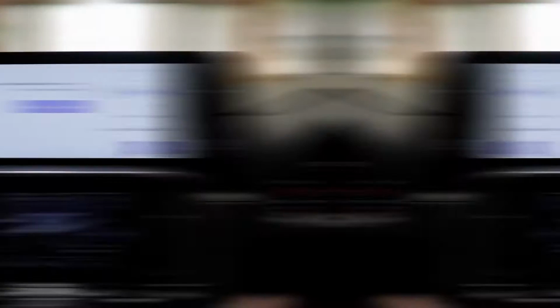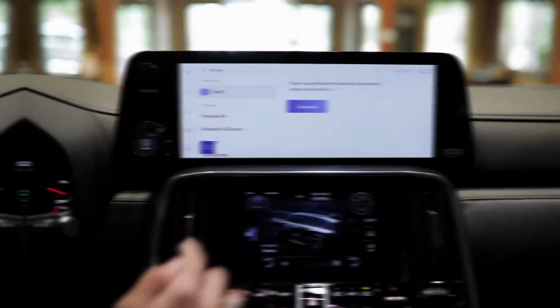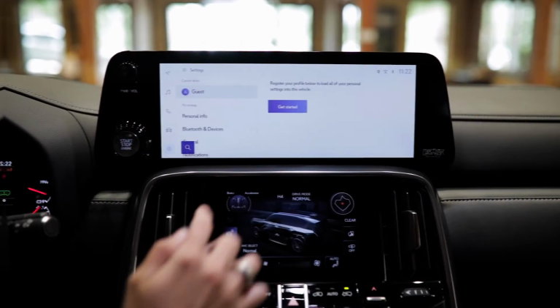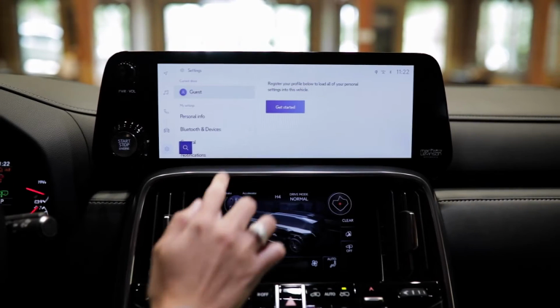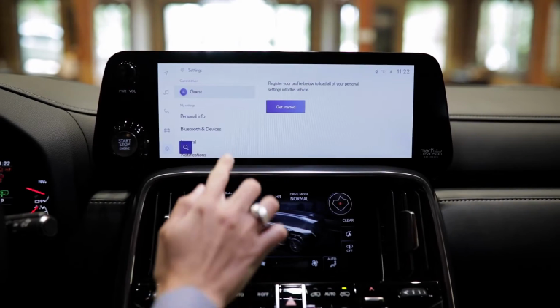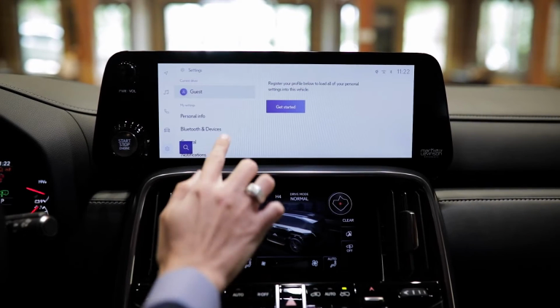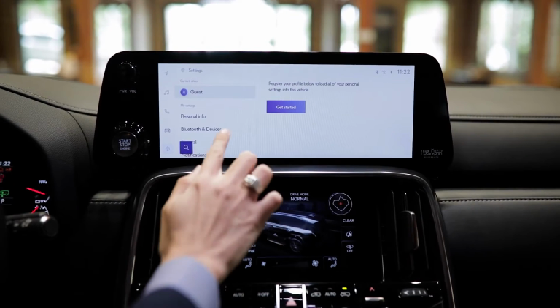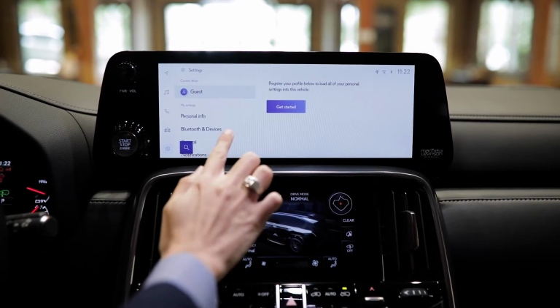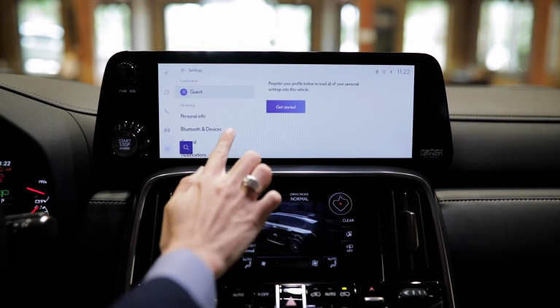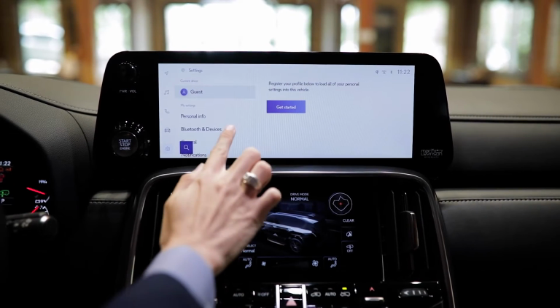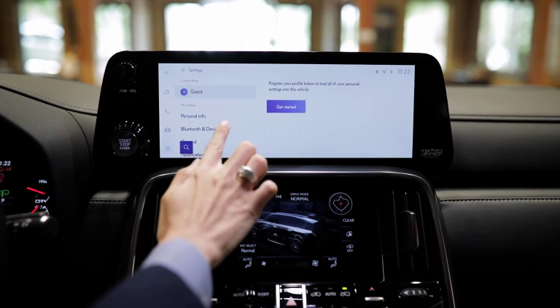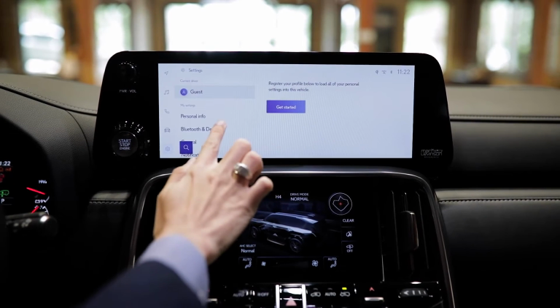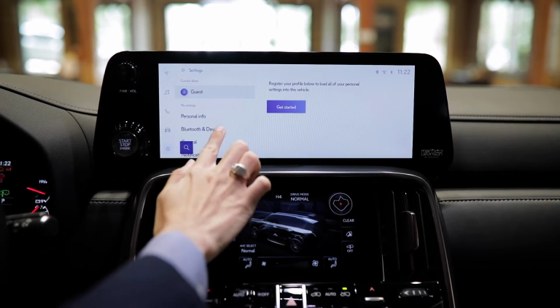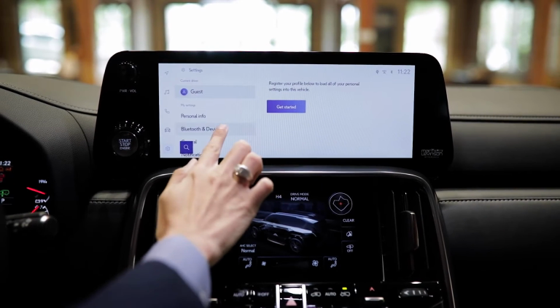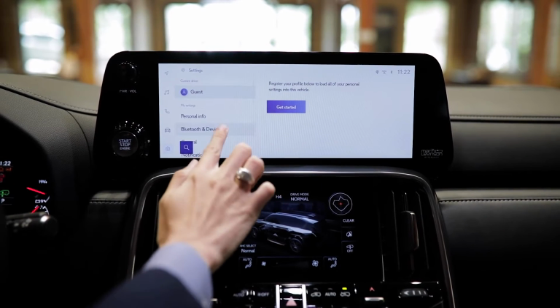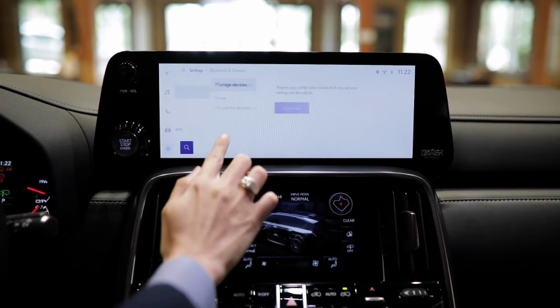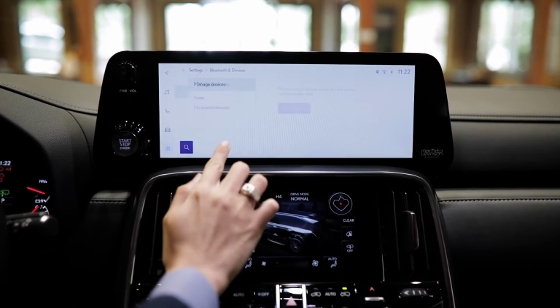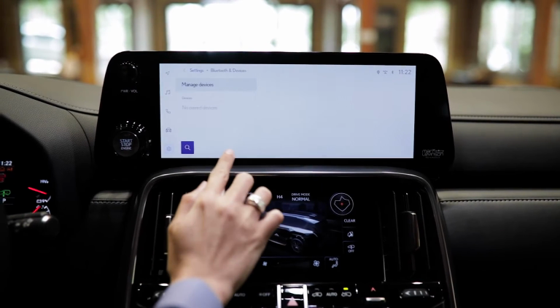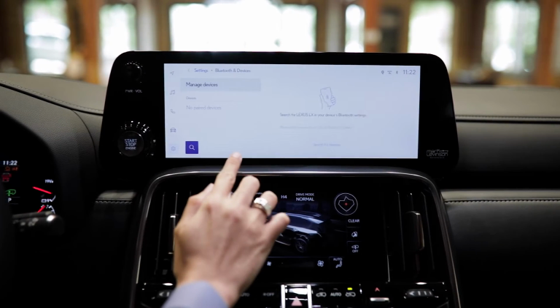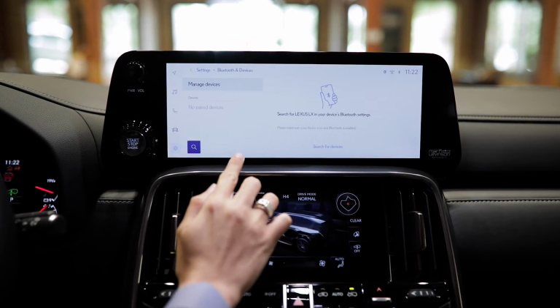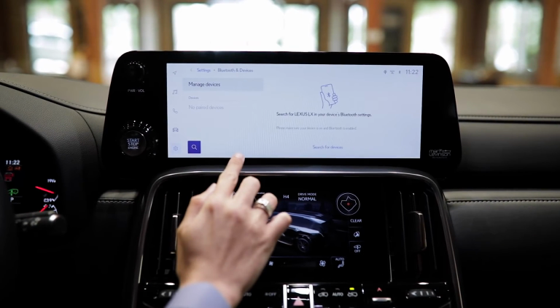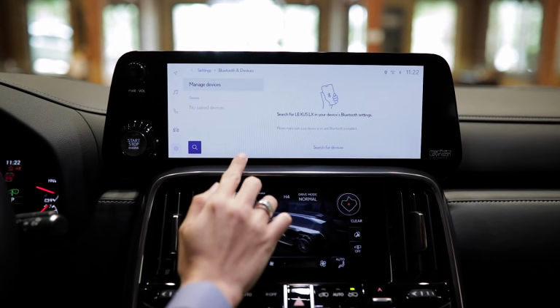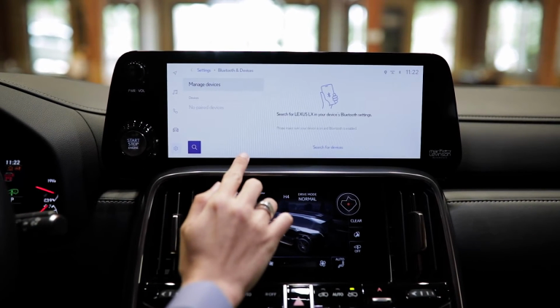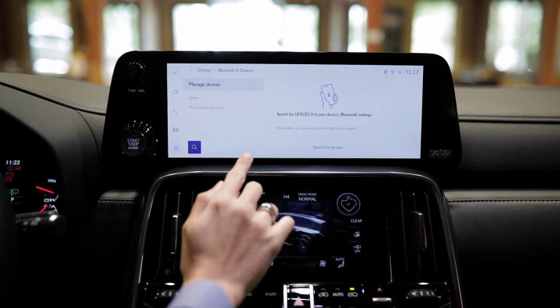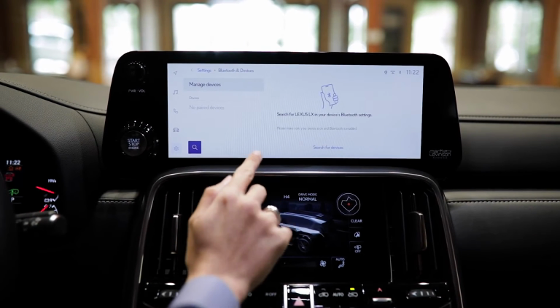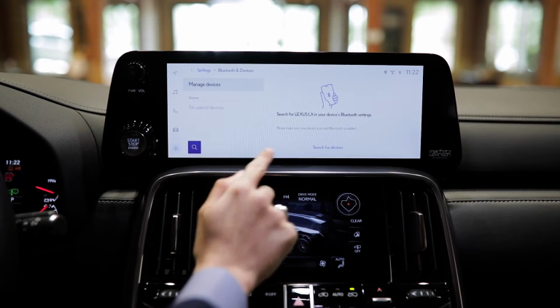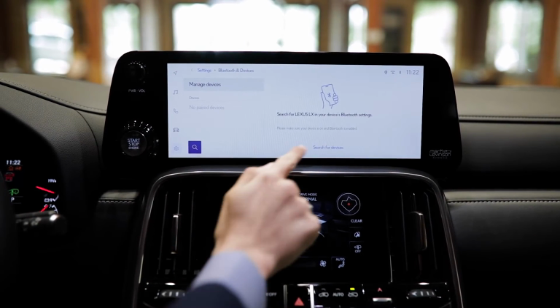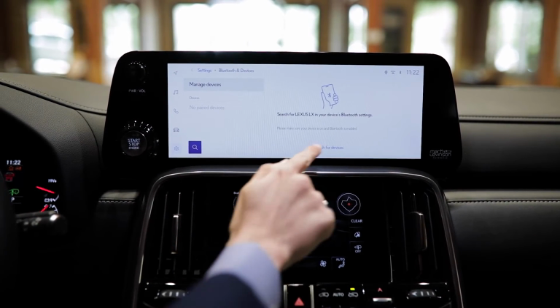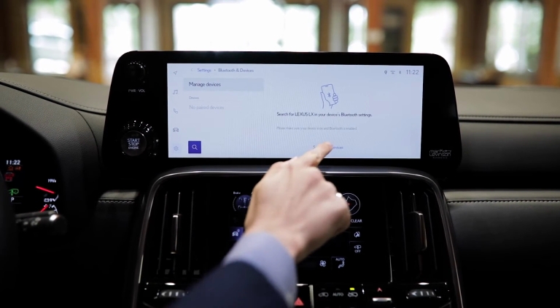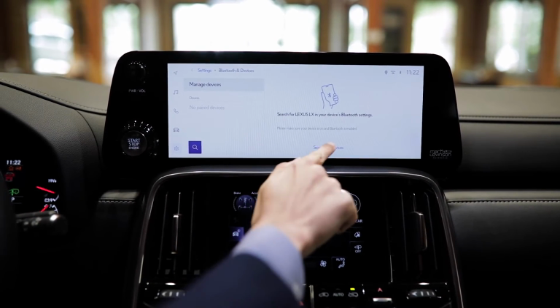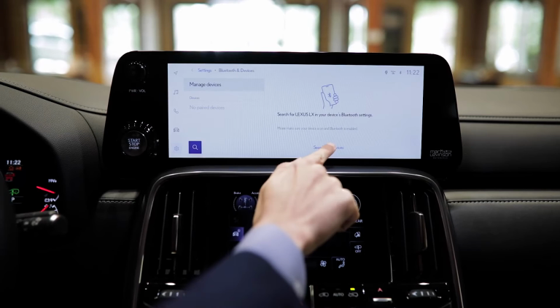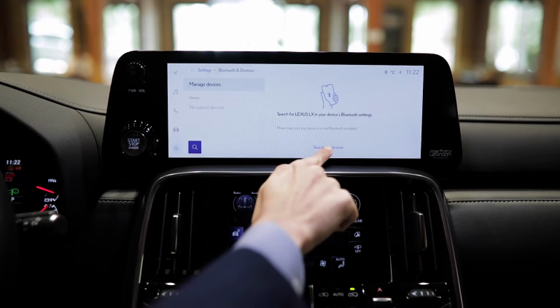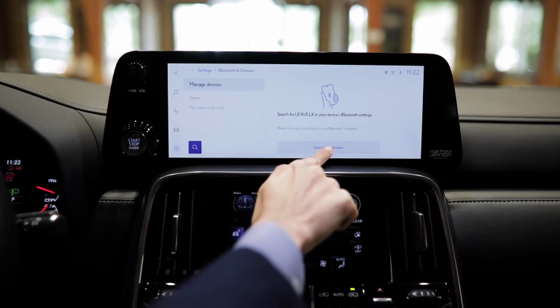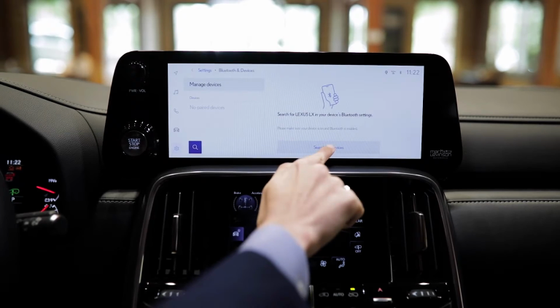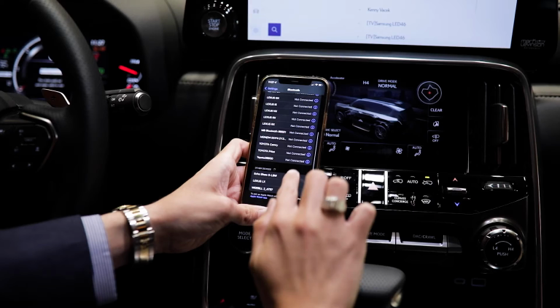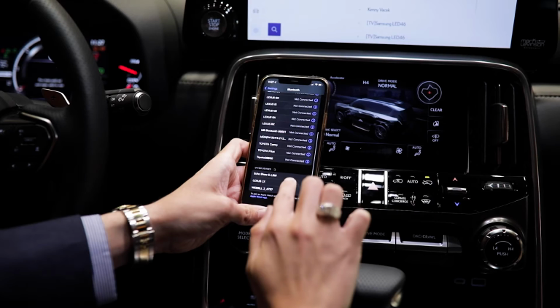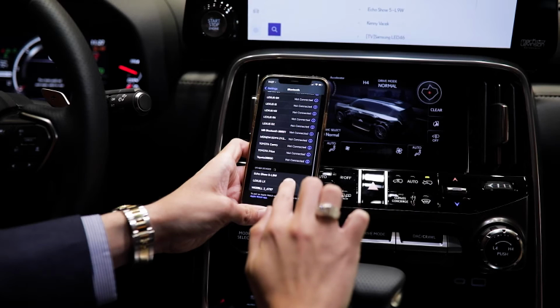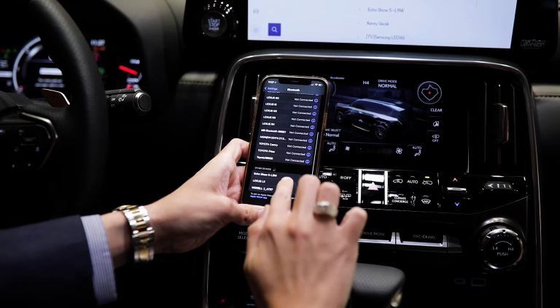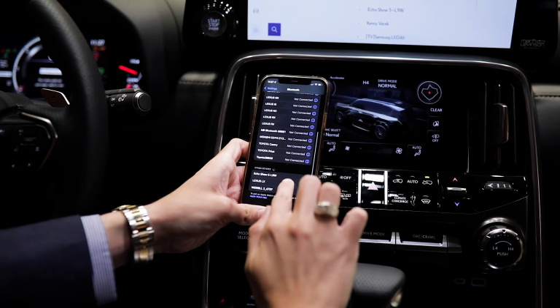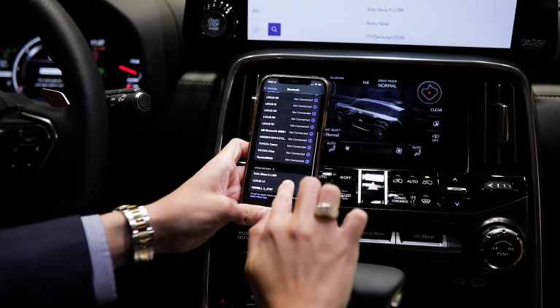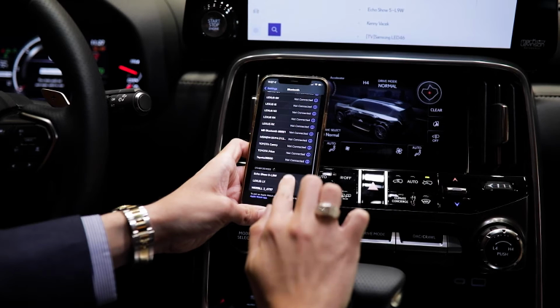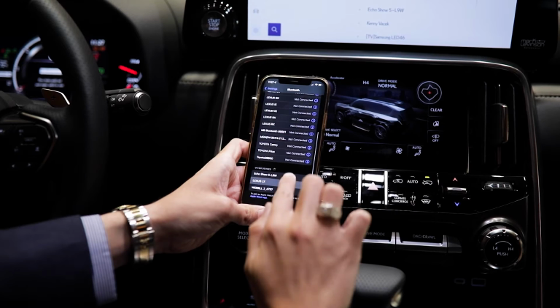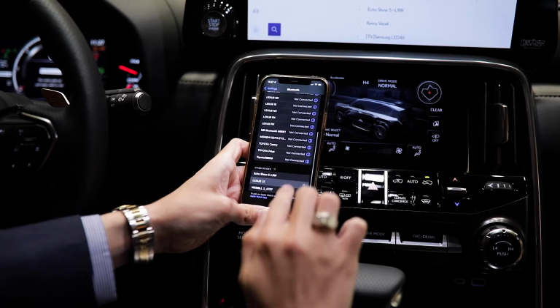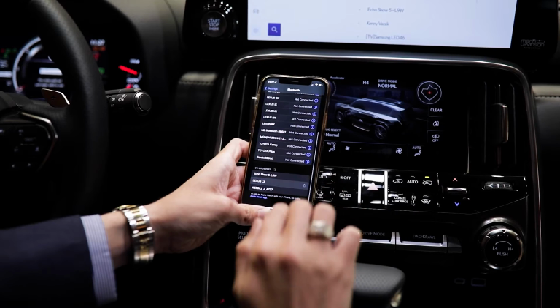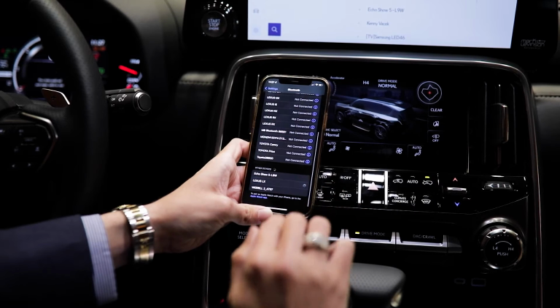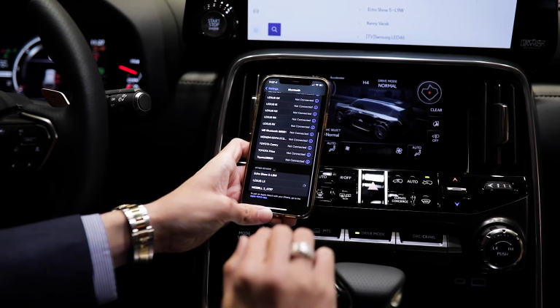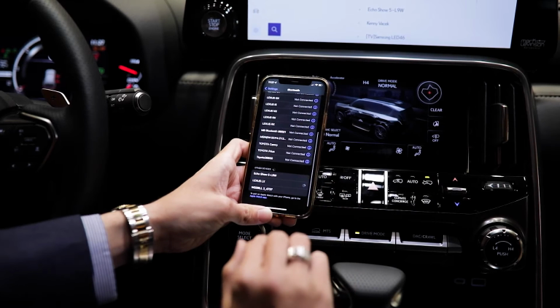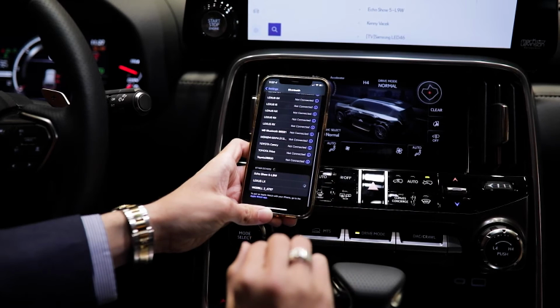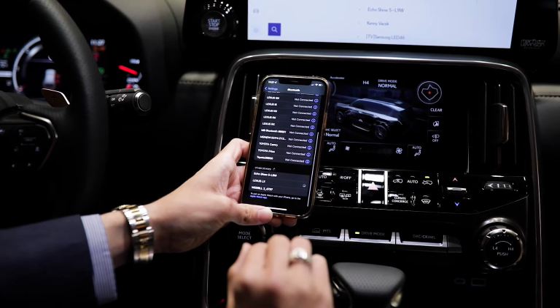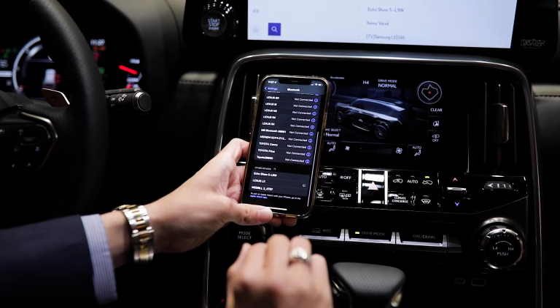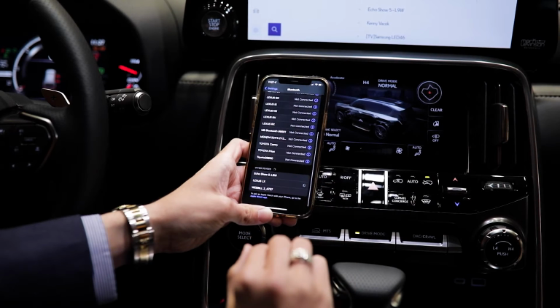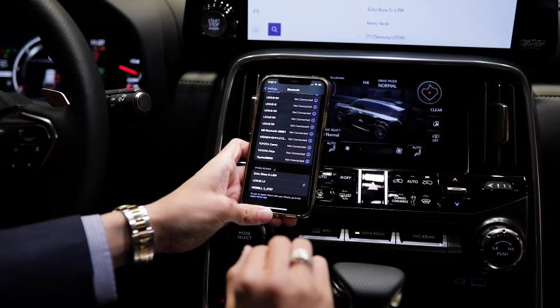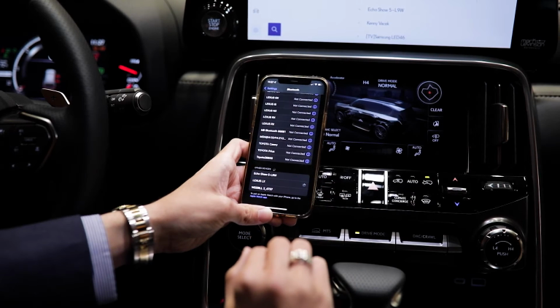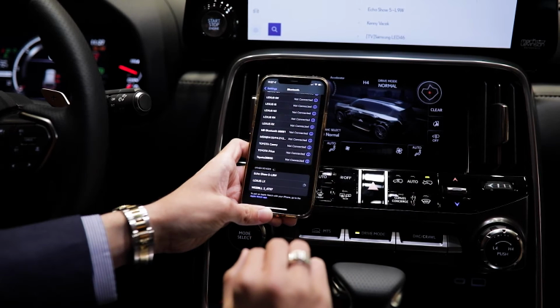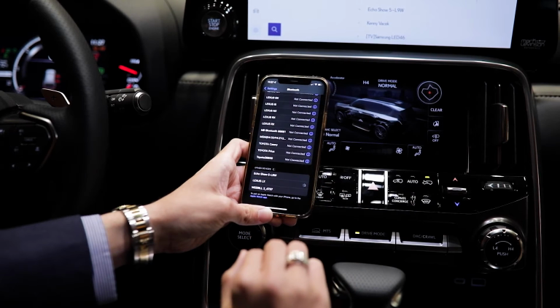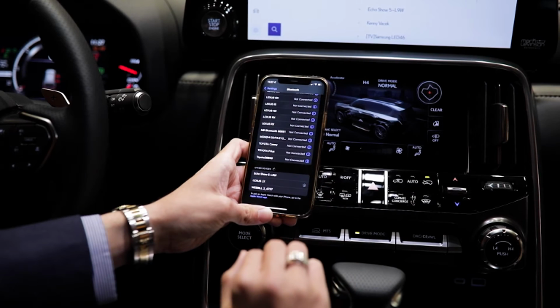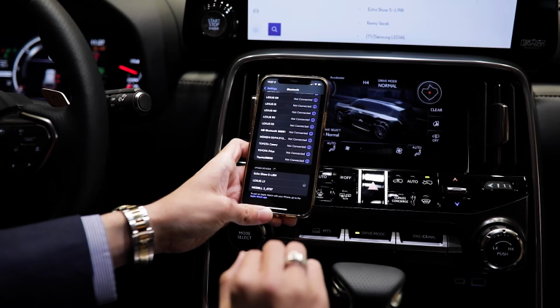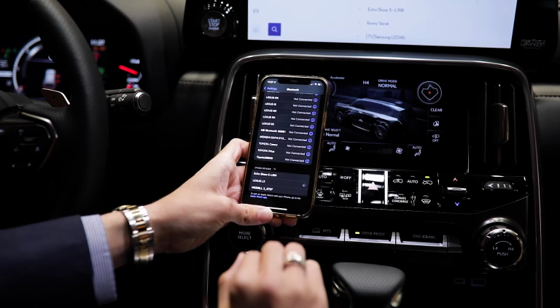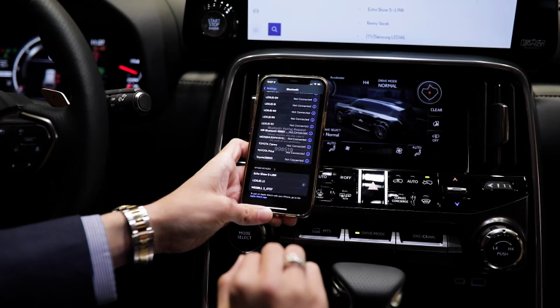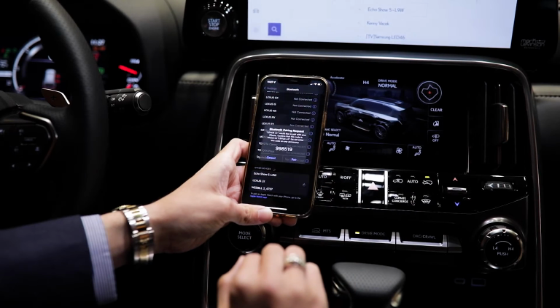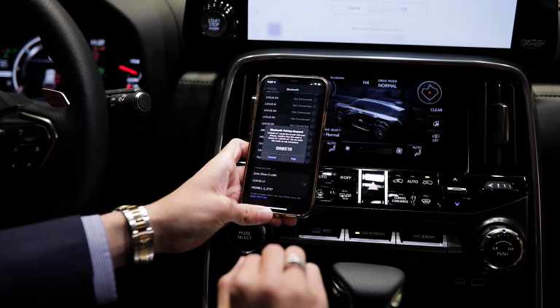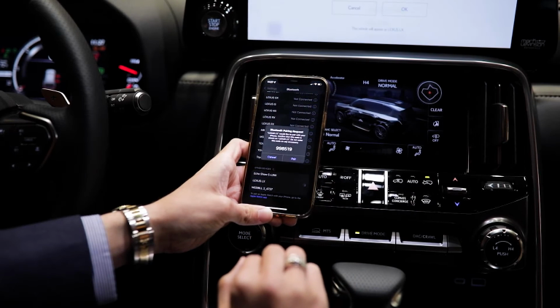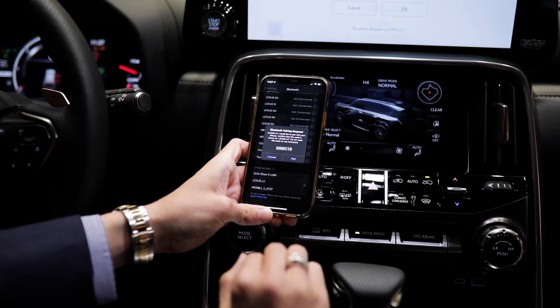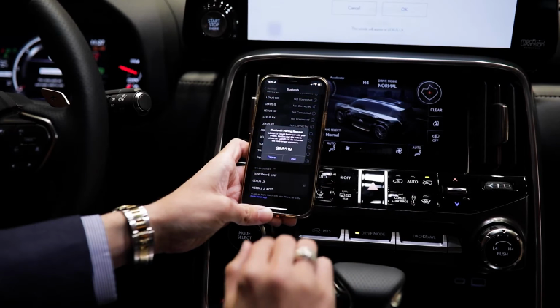On the vehicle's Bluetooth screen, we'll go ahead and search for a new device. Then look for the vehicle on the iPhone's Bluetooth settings.